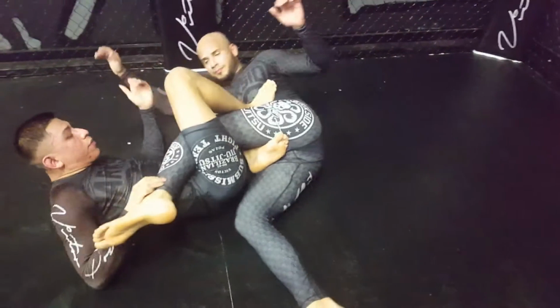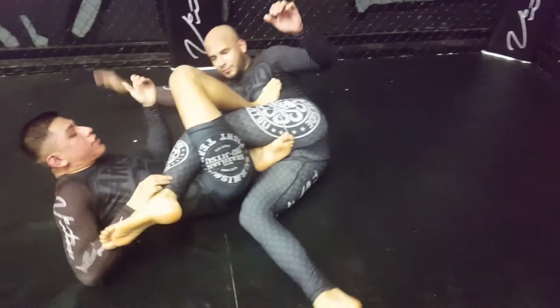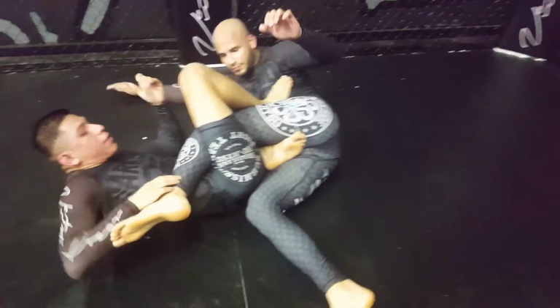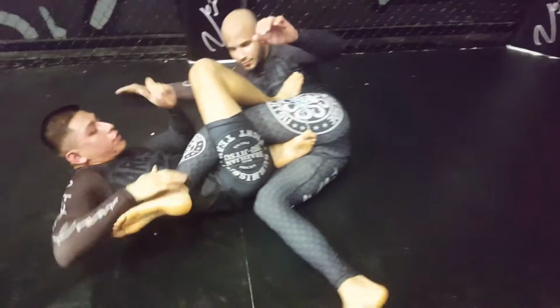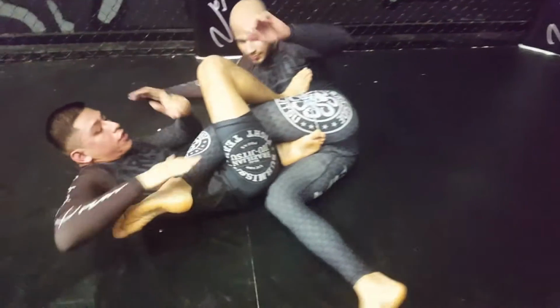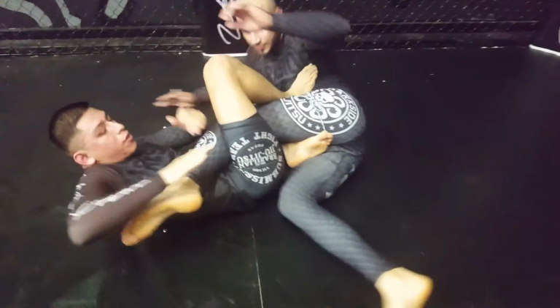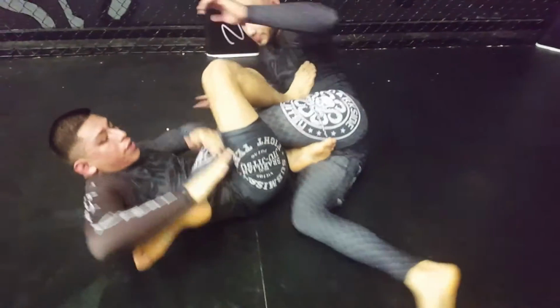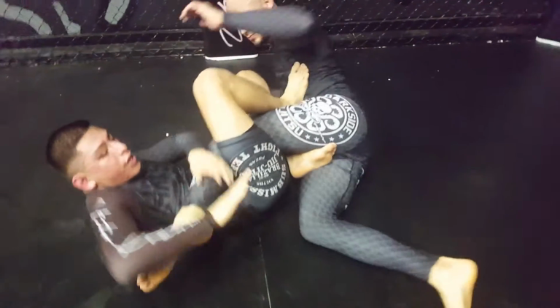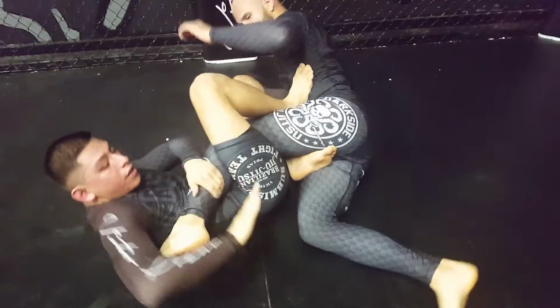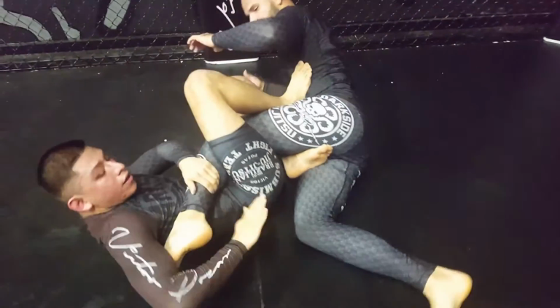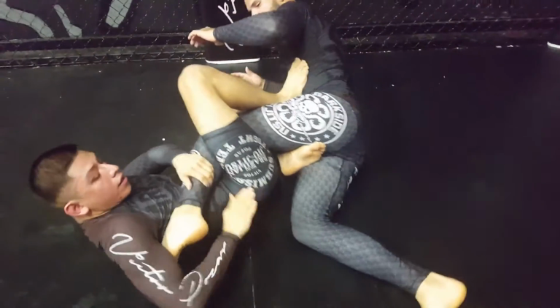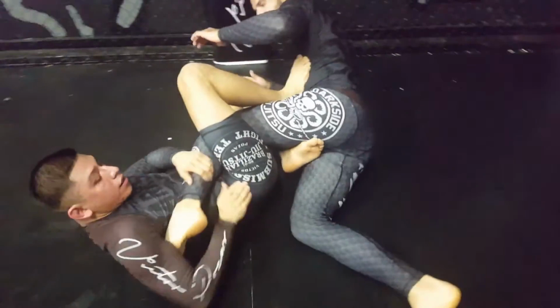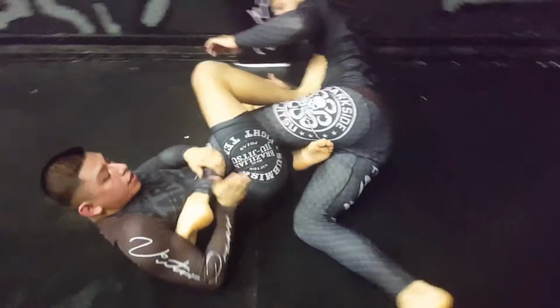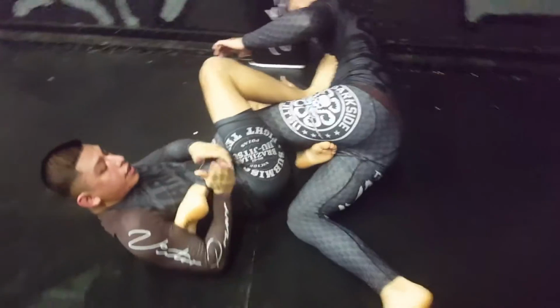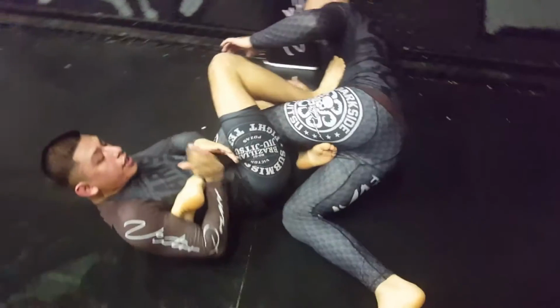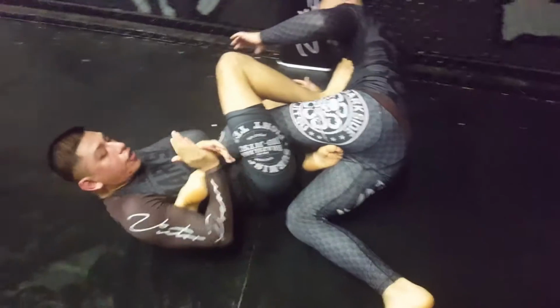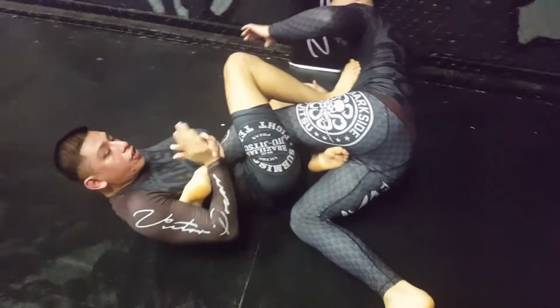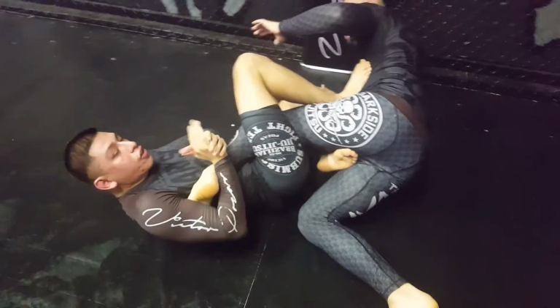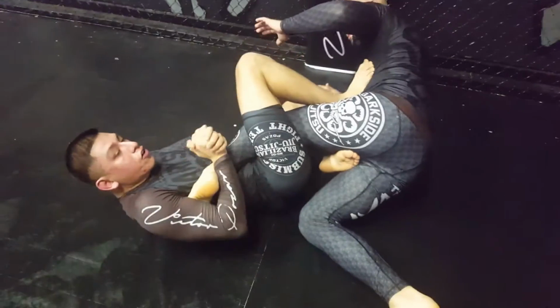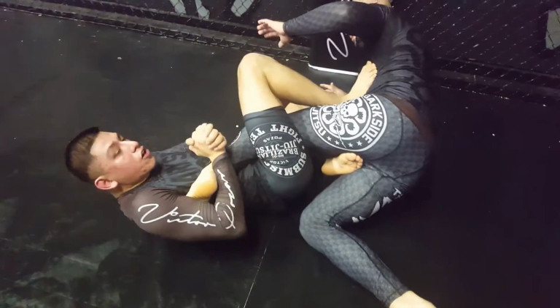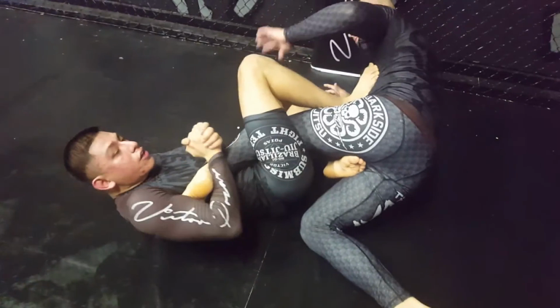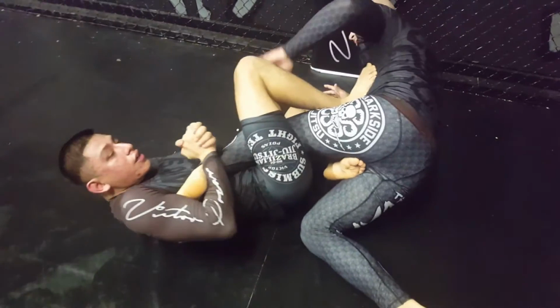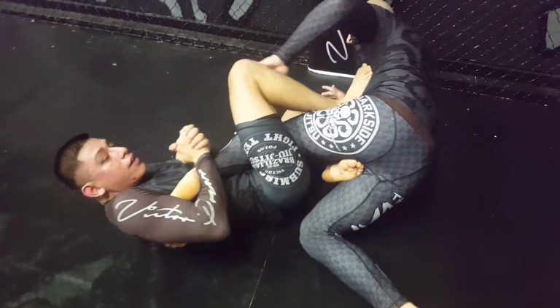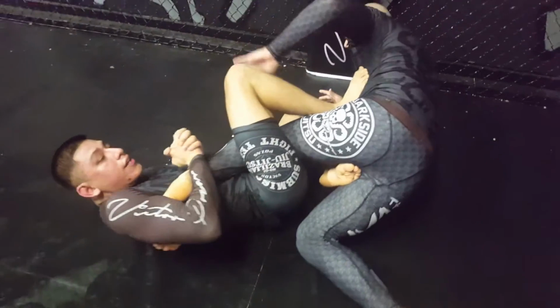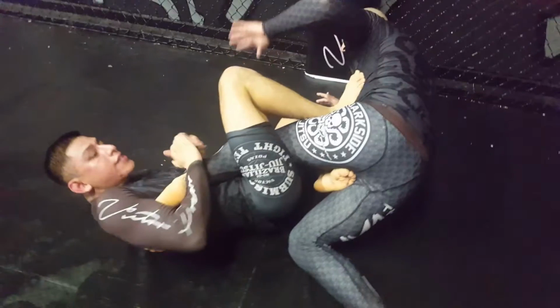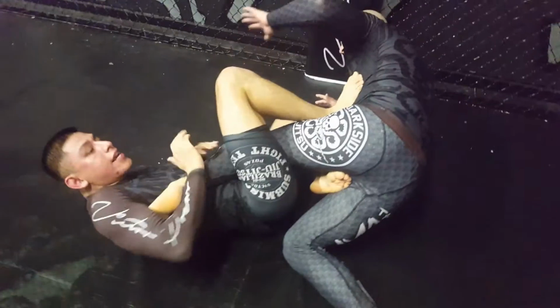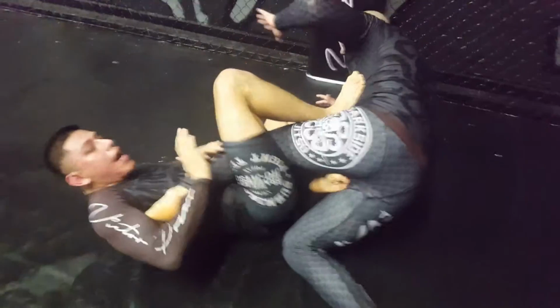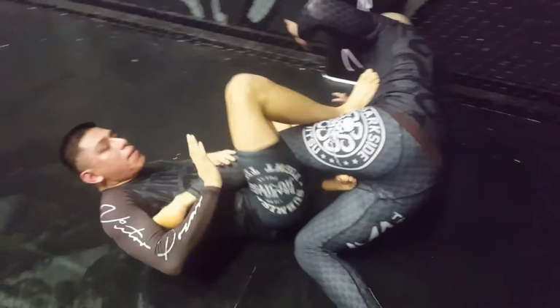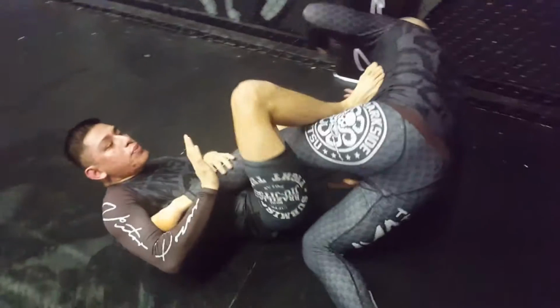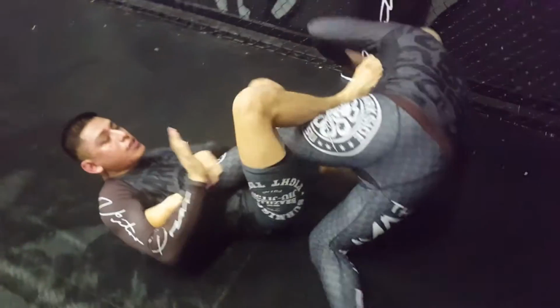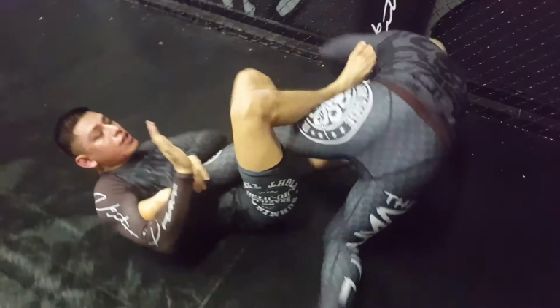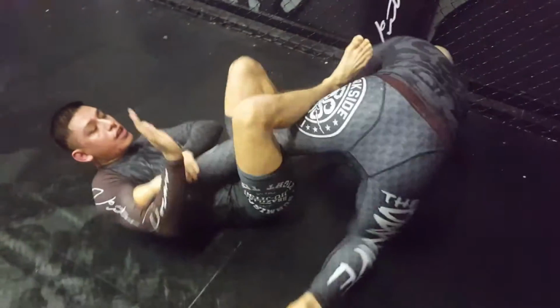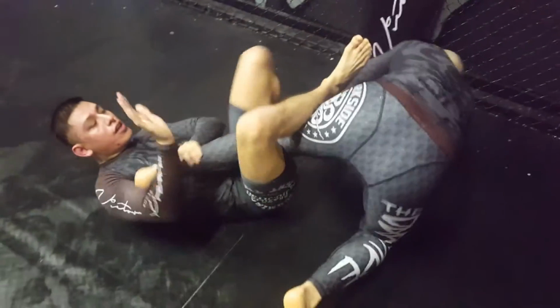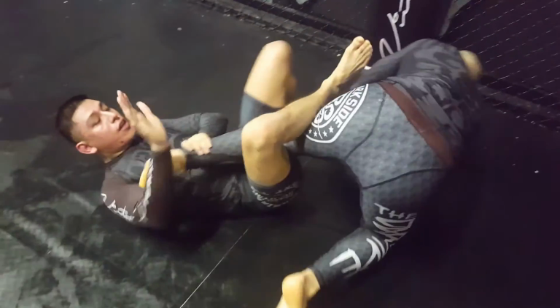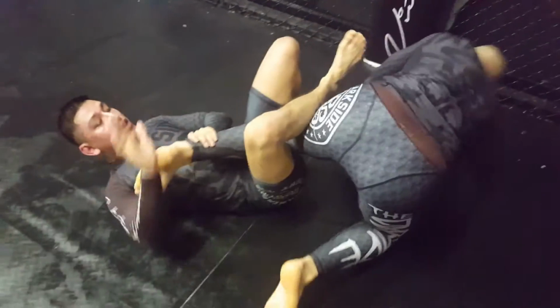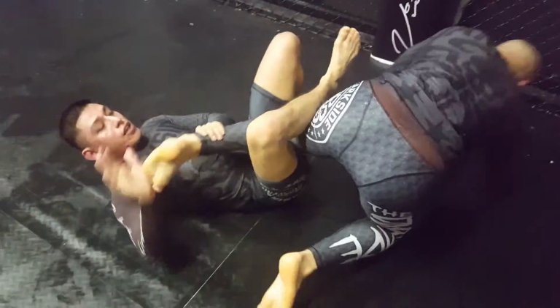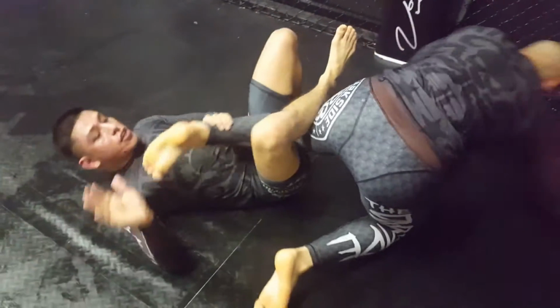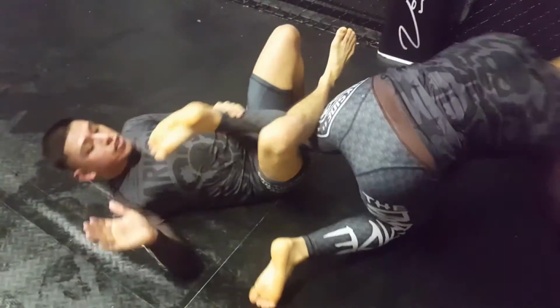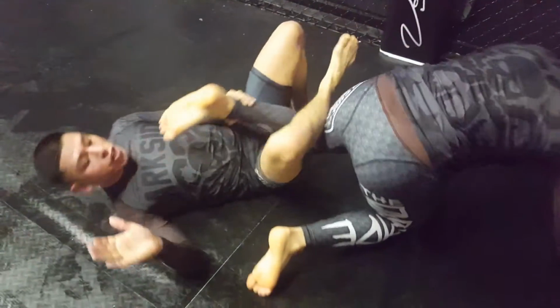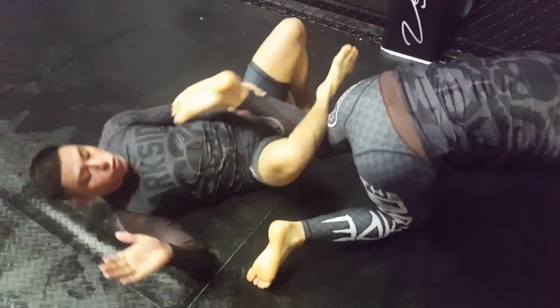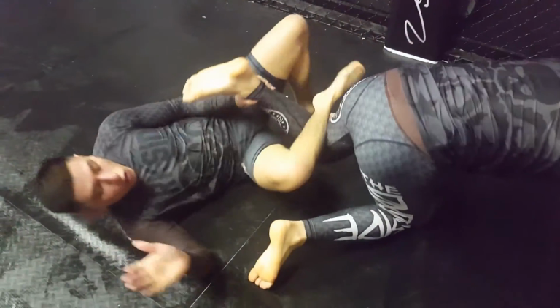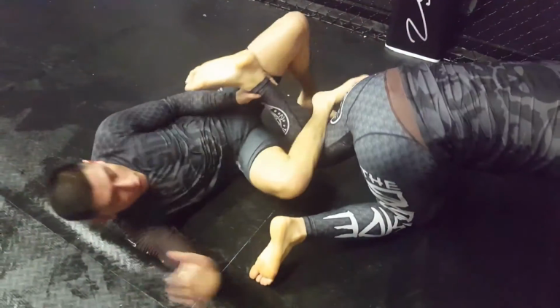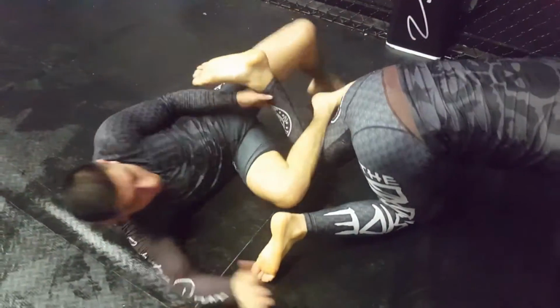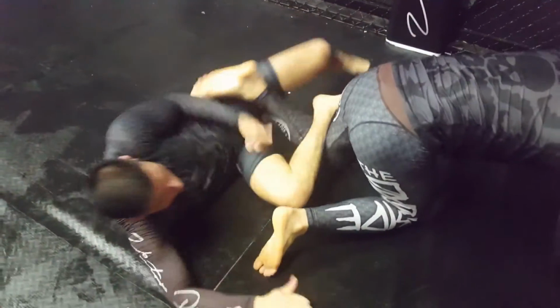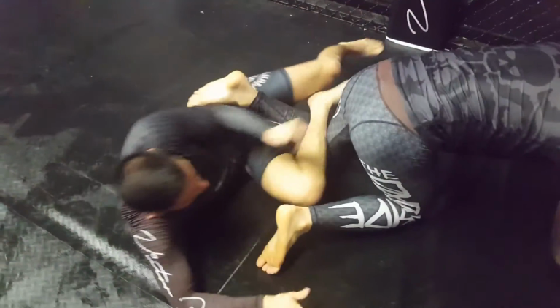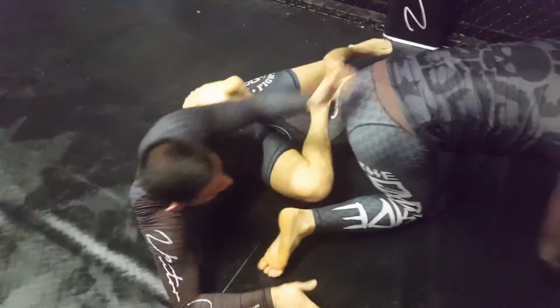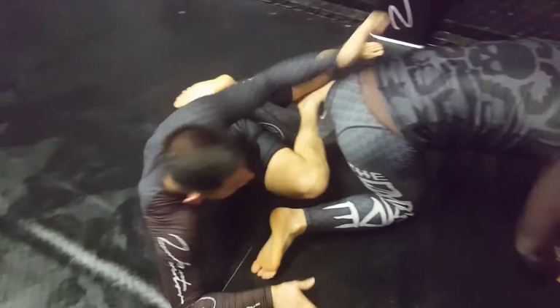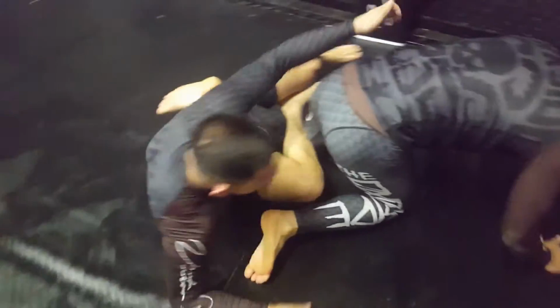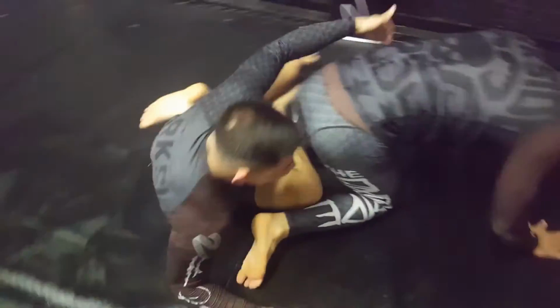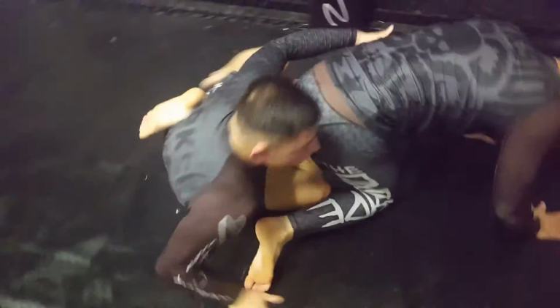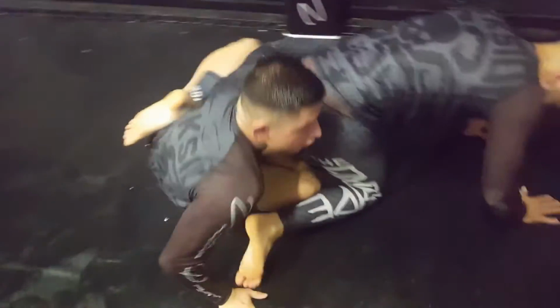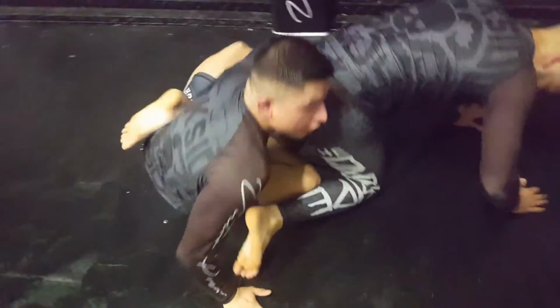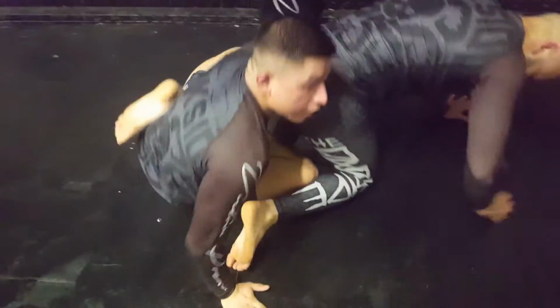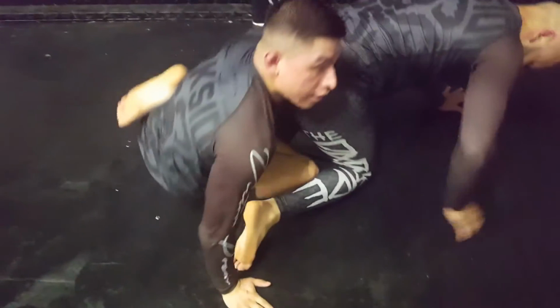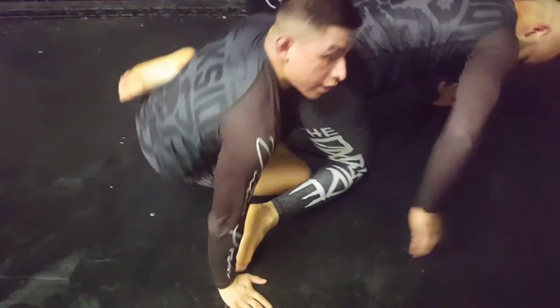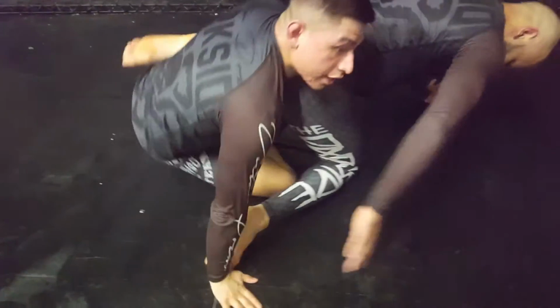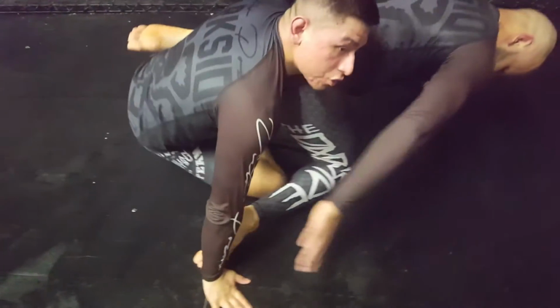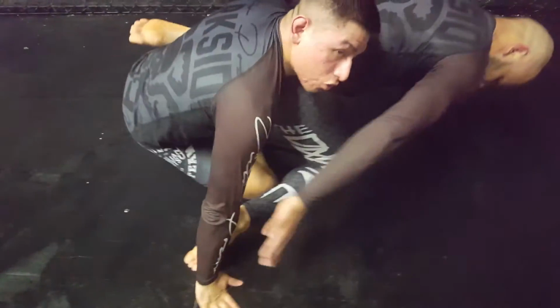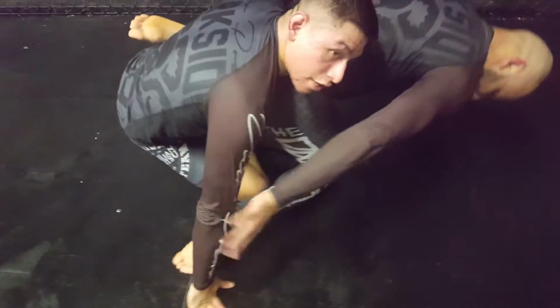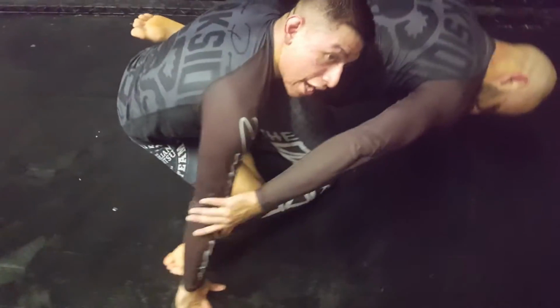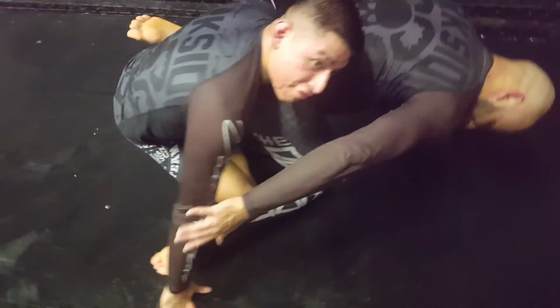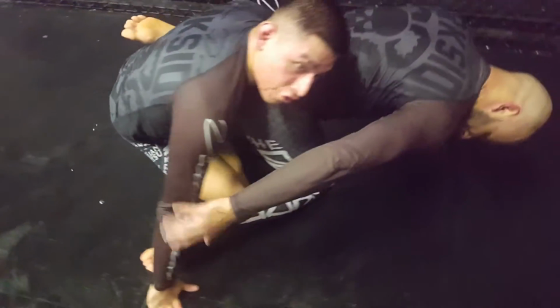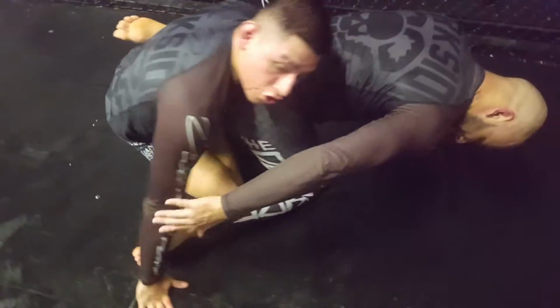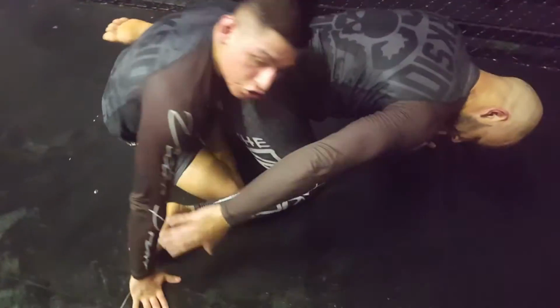I bring it to me and I shoot my right leg forward. Heel escape a little bit, get a heel hook — he taps. He starts rolling, I switch it into a cap crush.